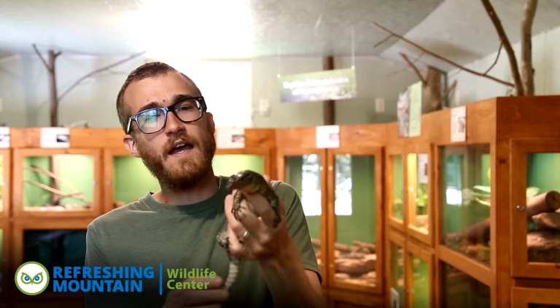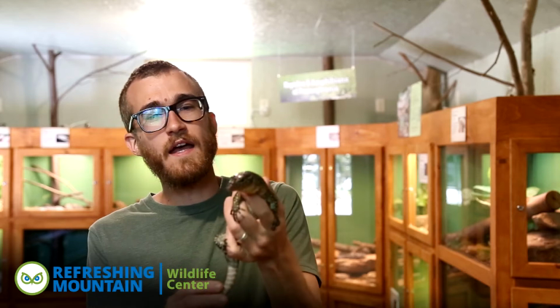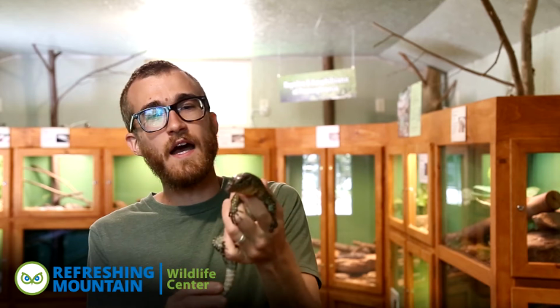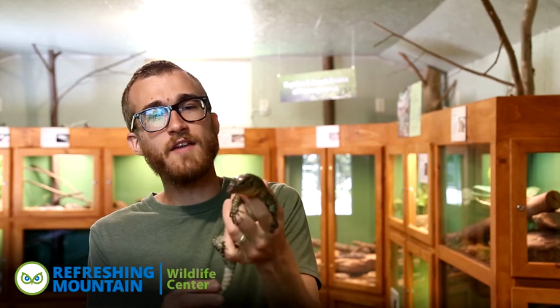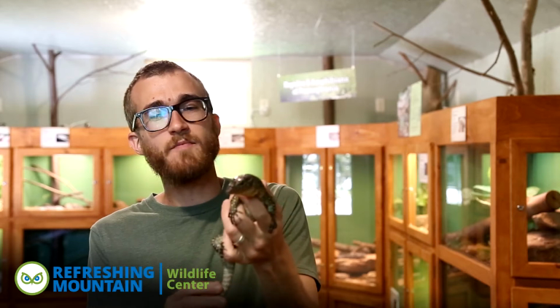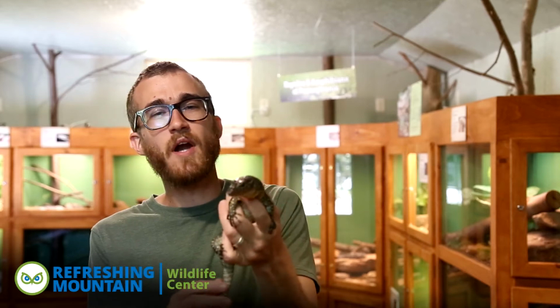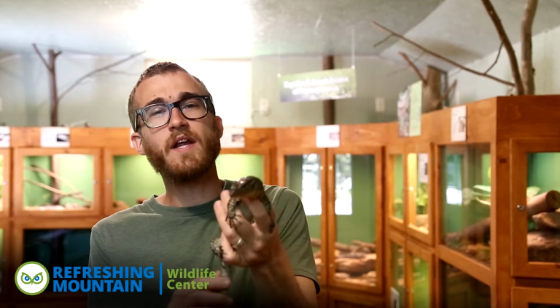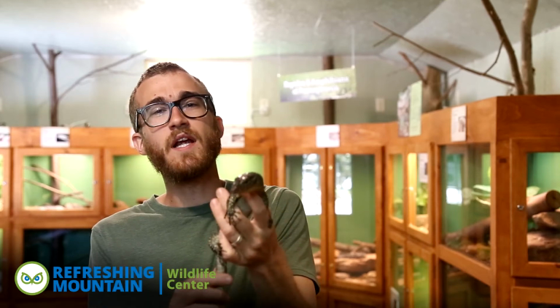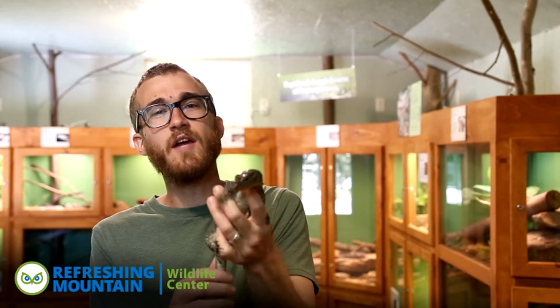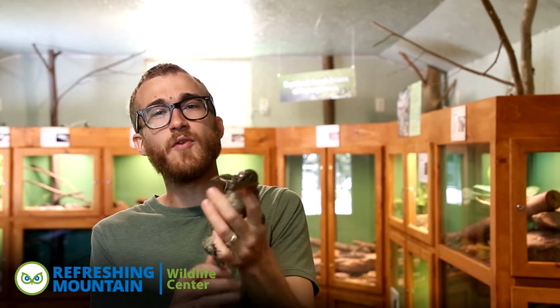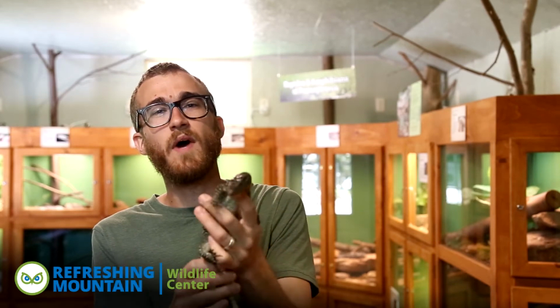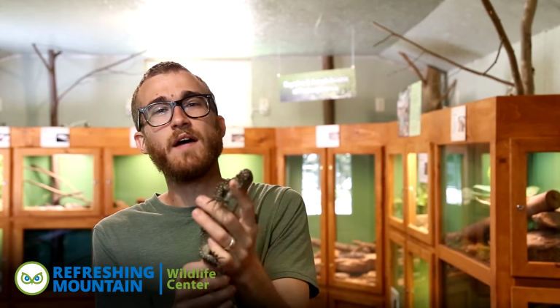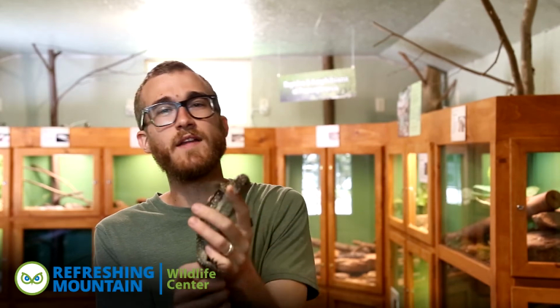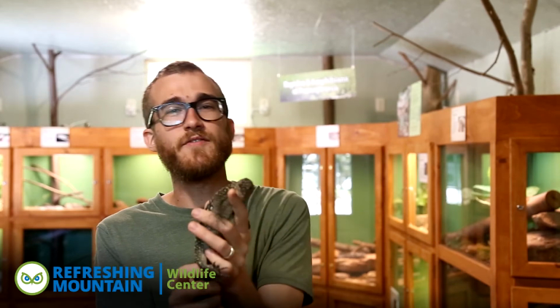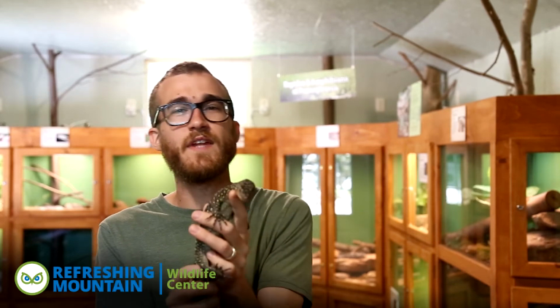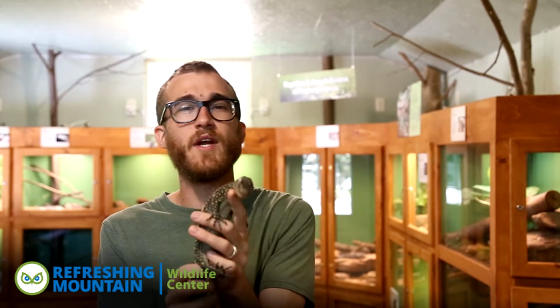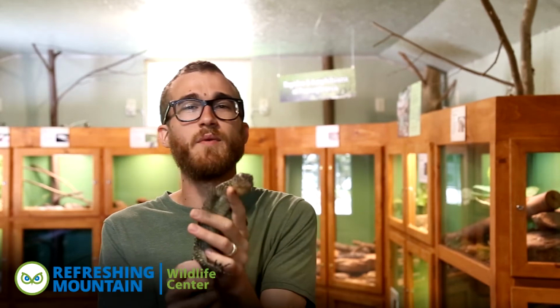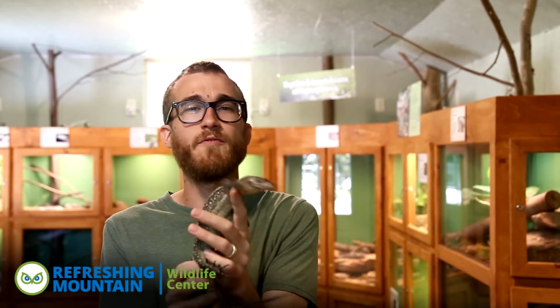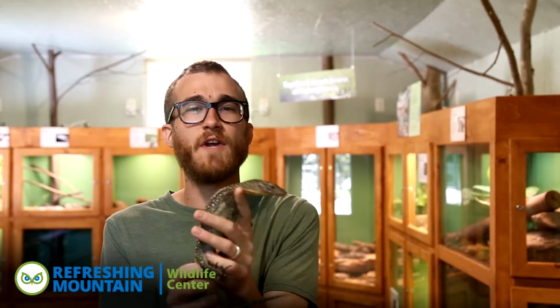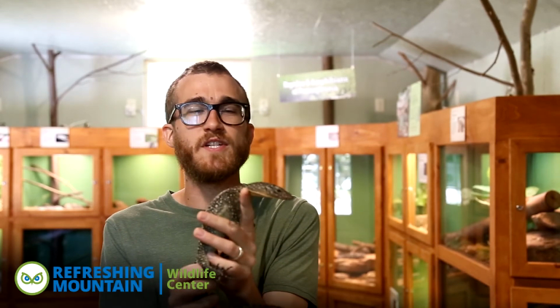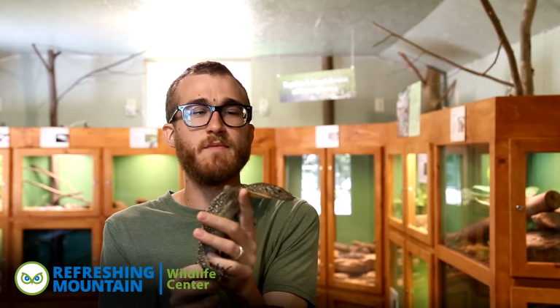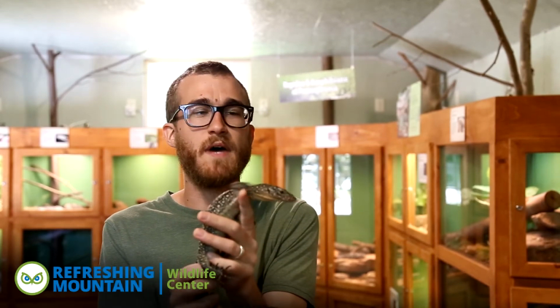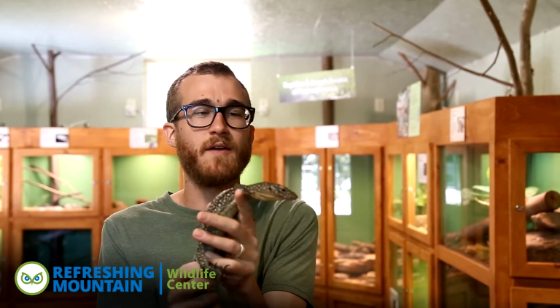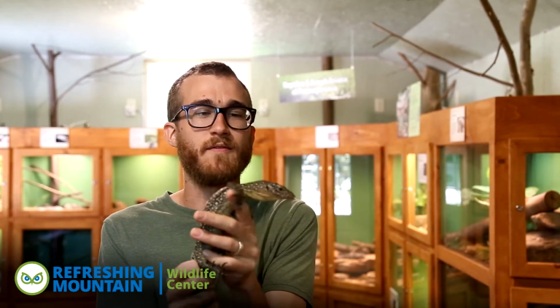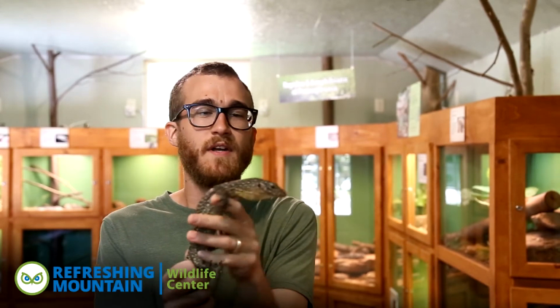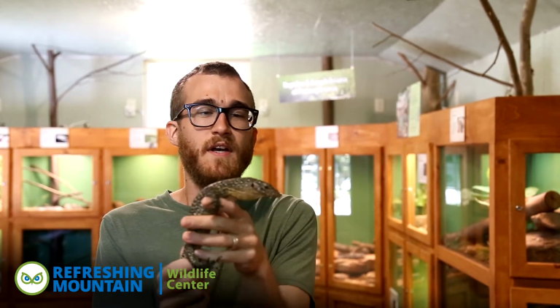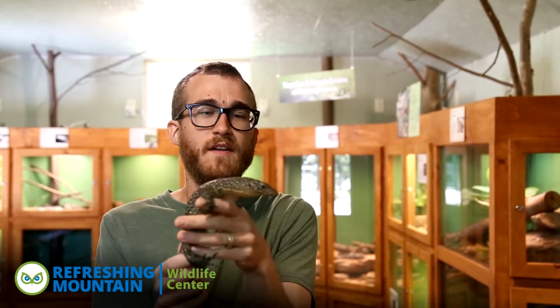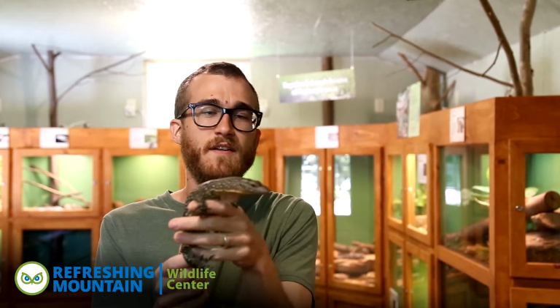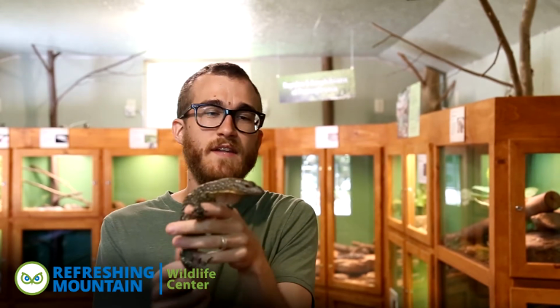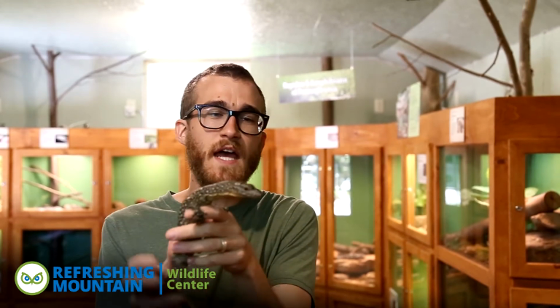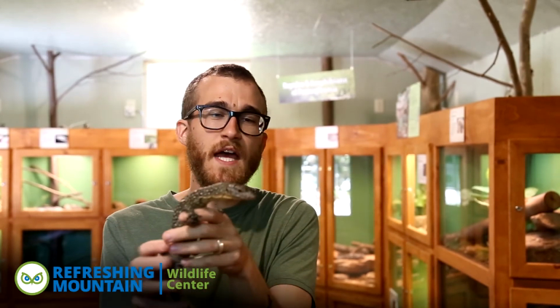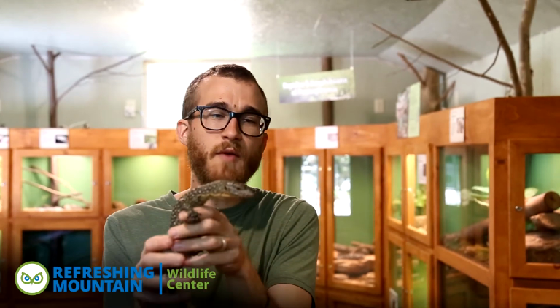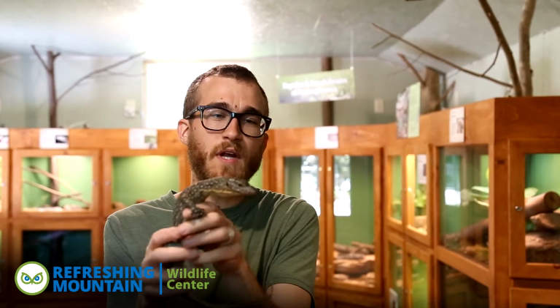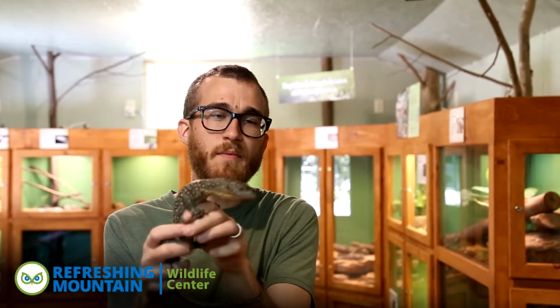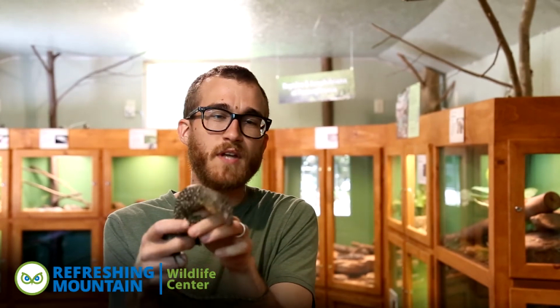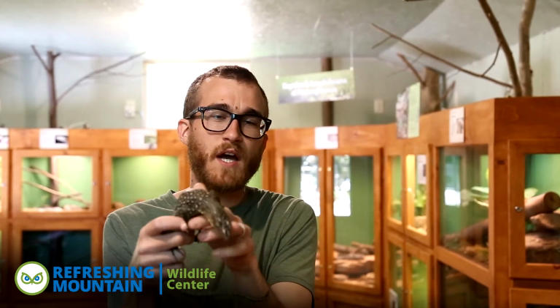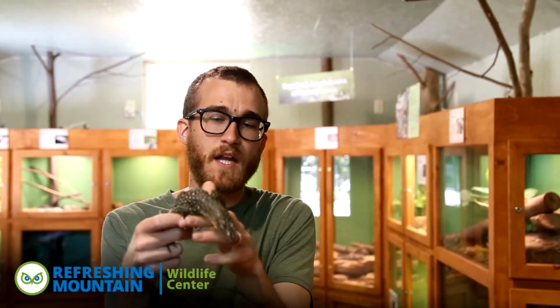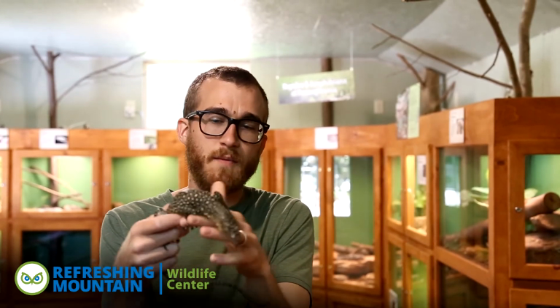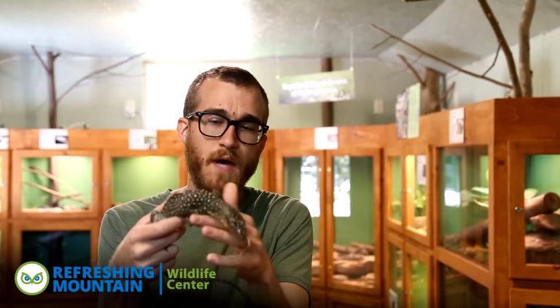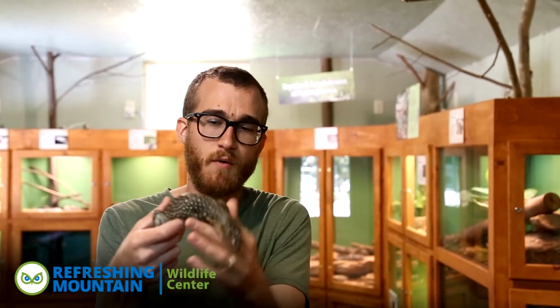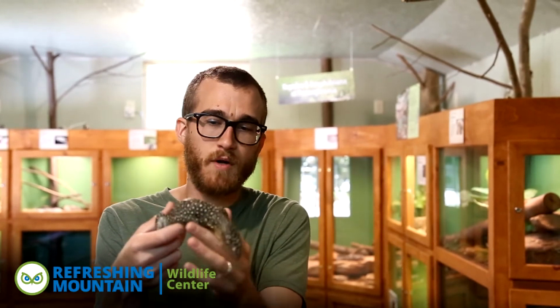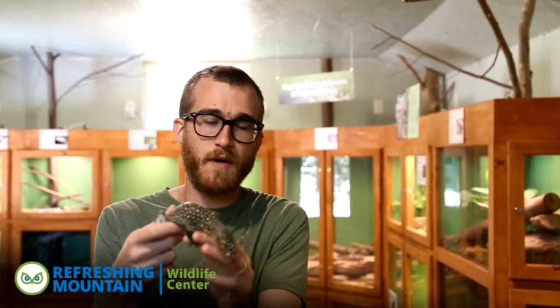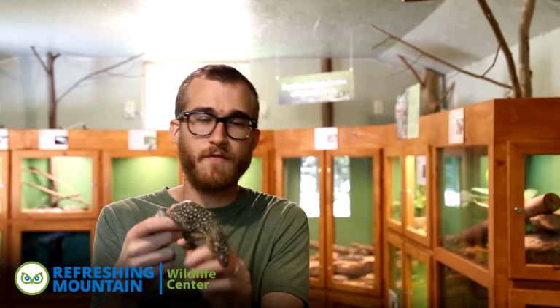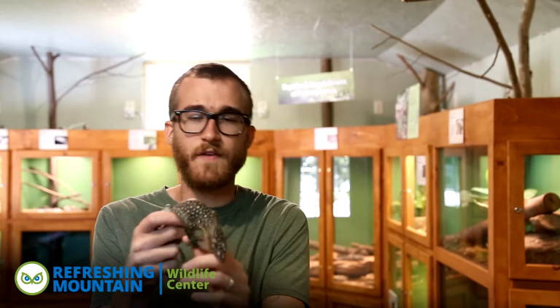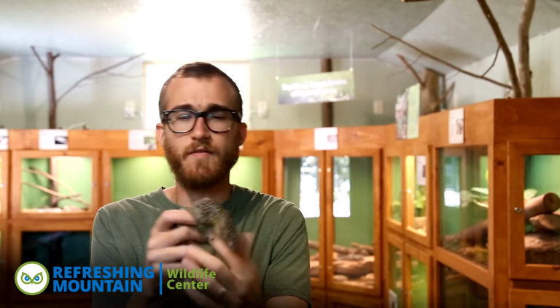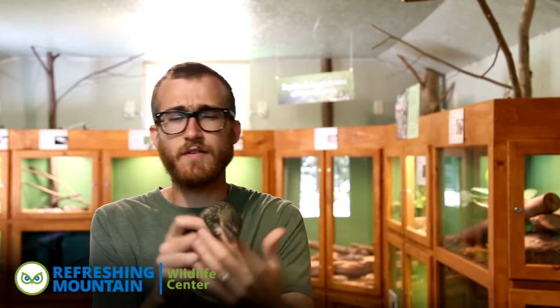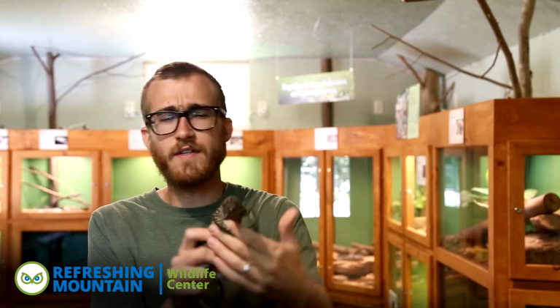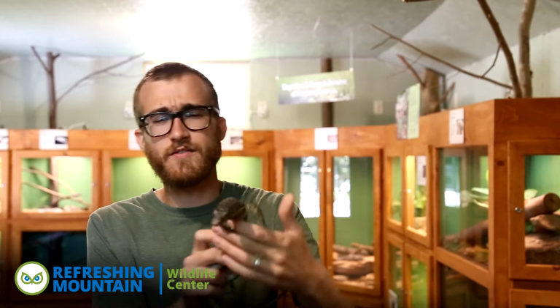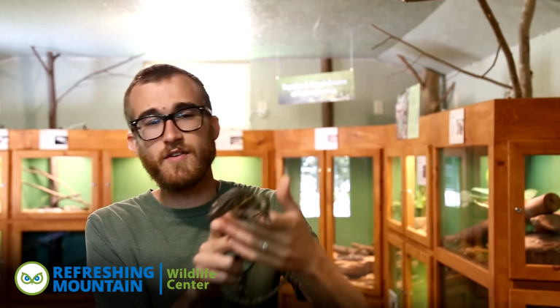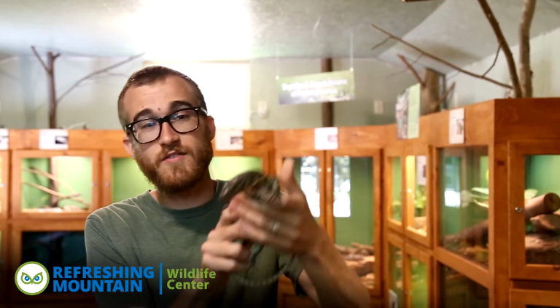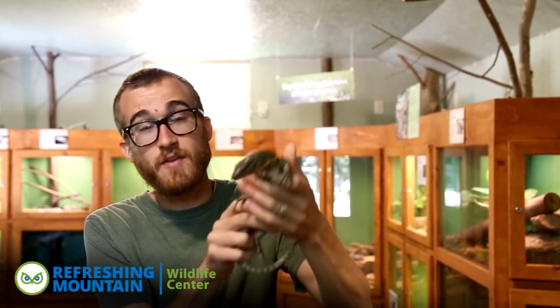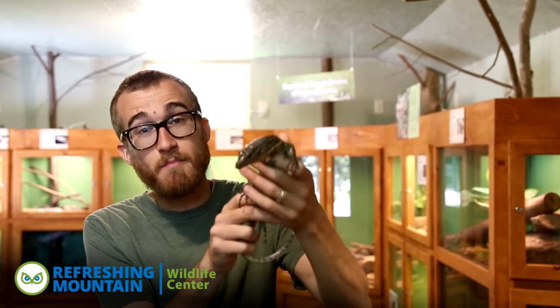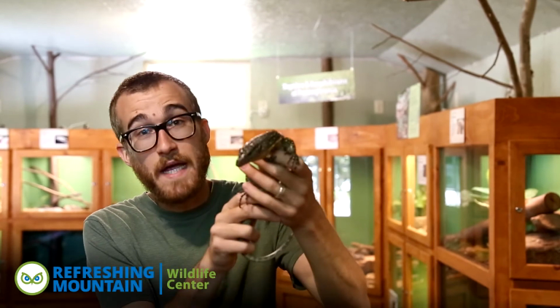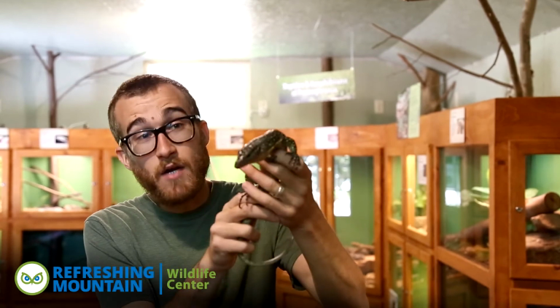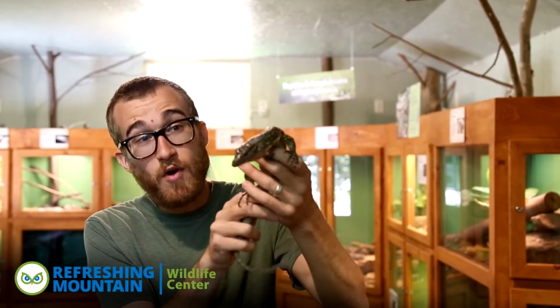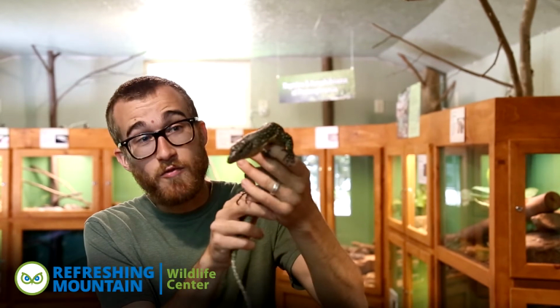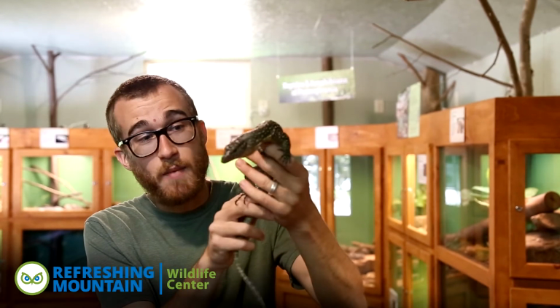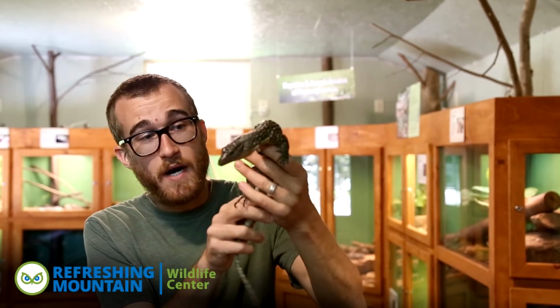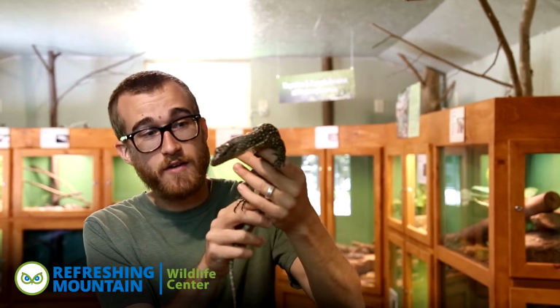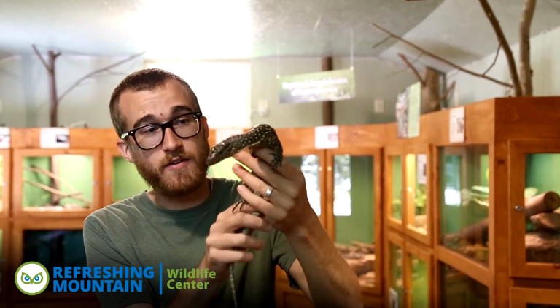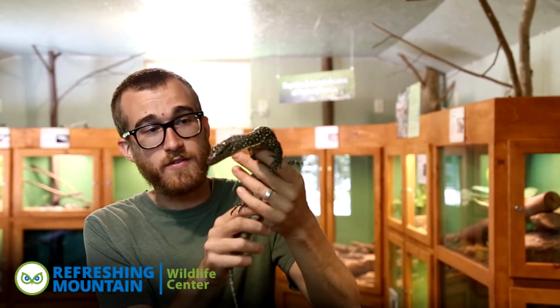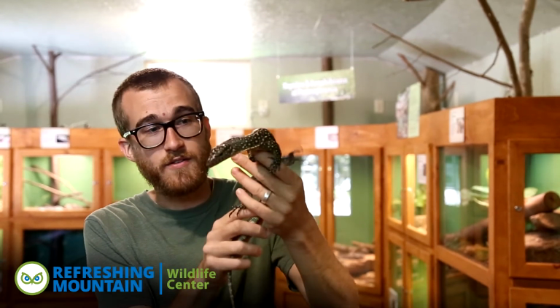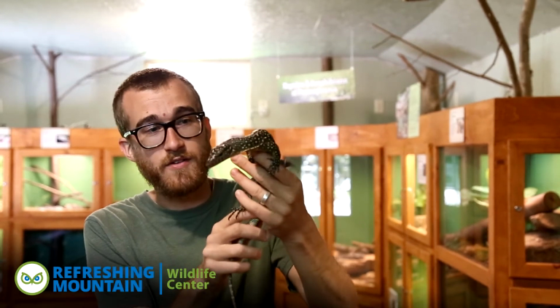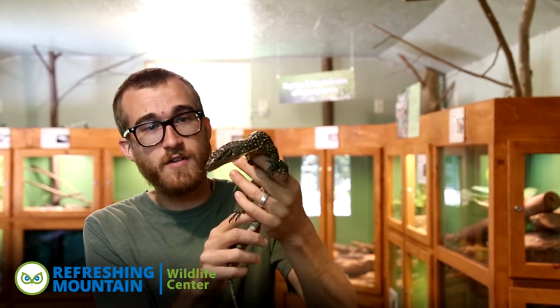Hey guys, Mark here at the Wildlife Center at Refreshing Mountain. Today we're going to be talking about one of my favorite lizards, the mangrove monitor lizard.